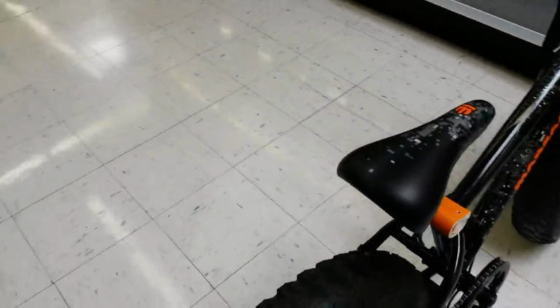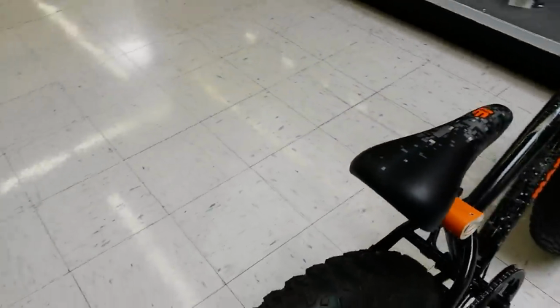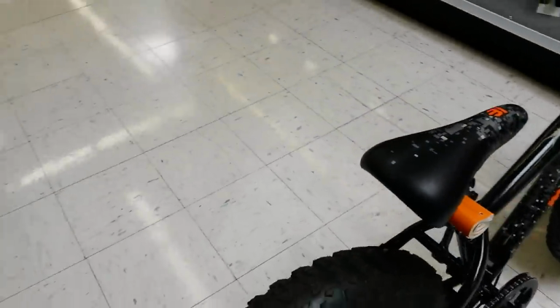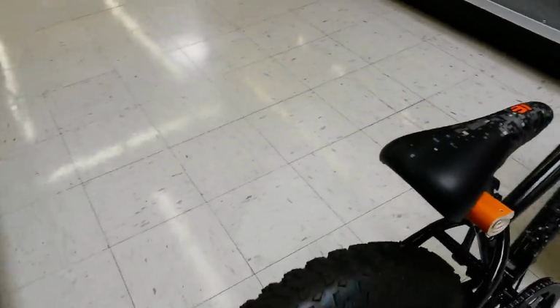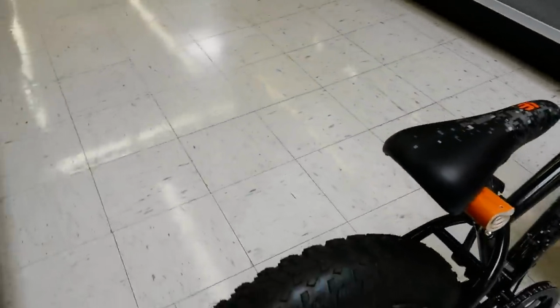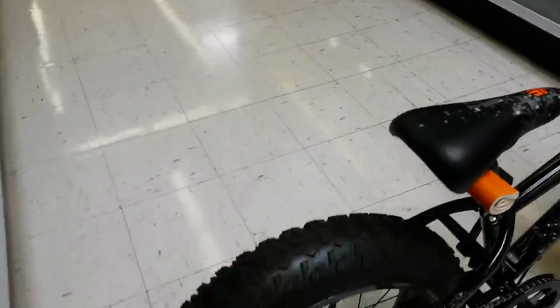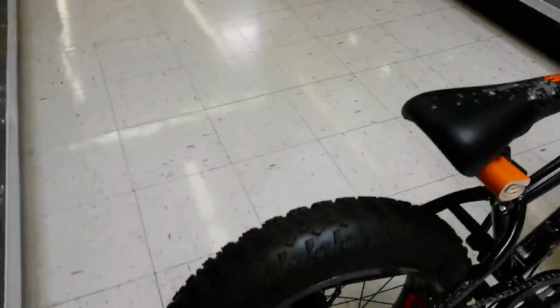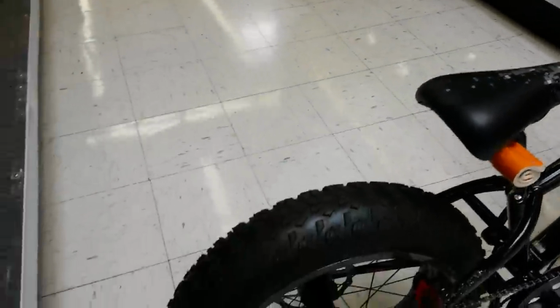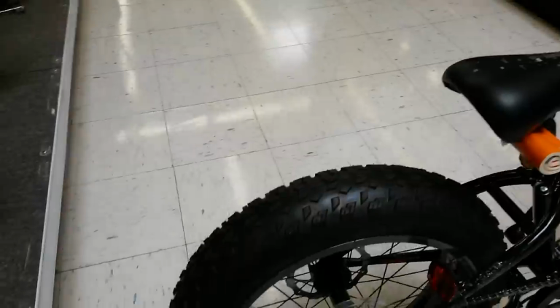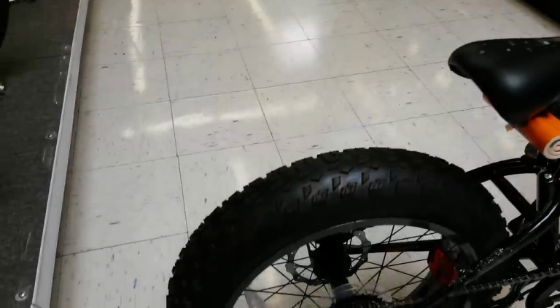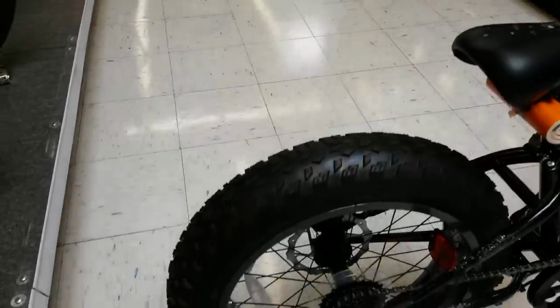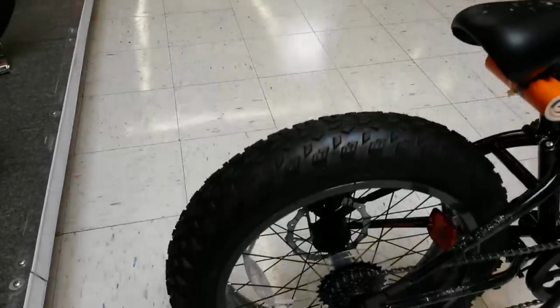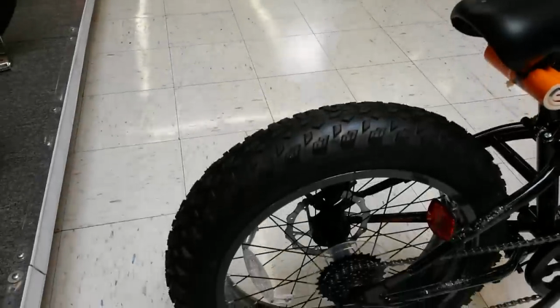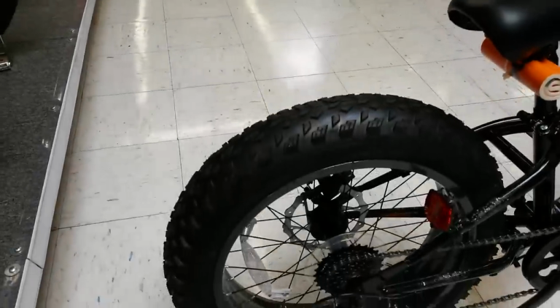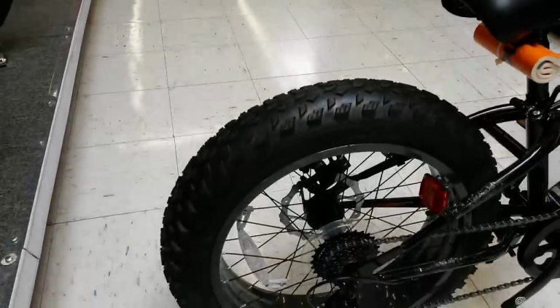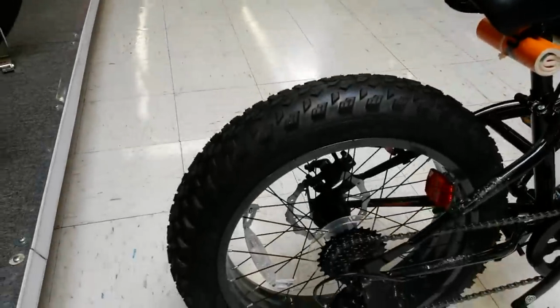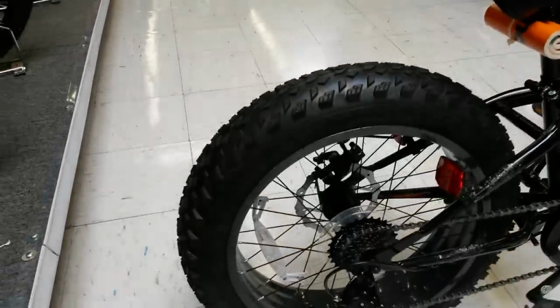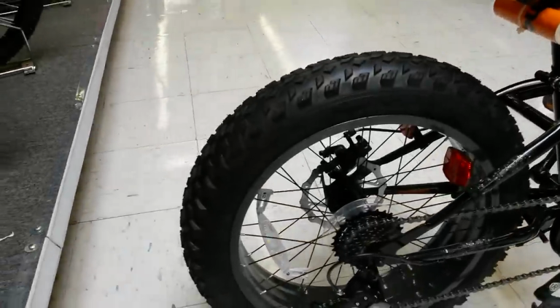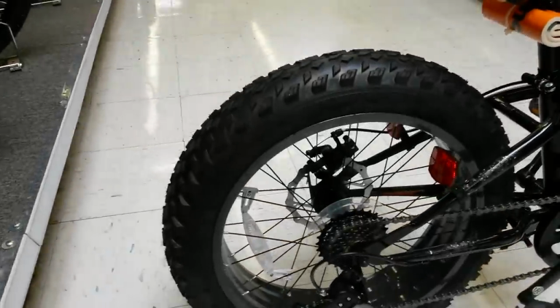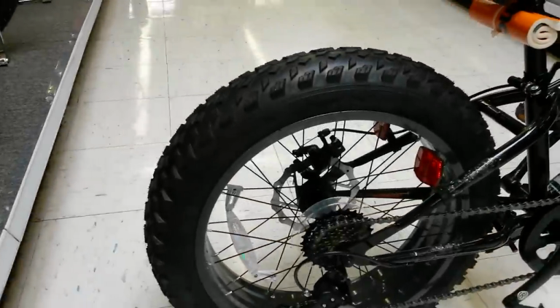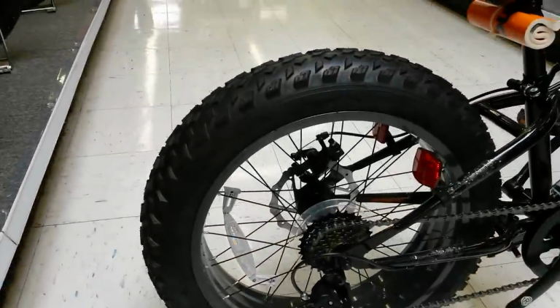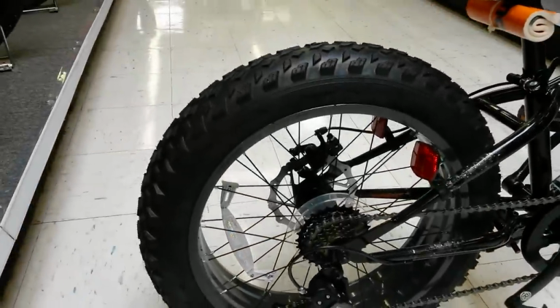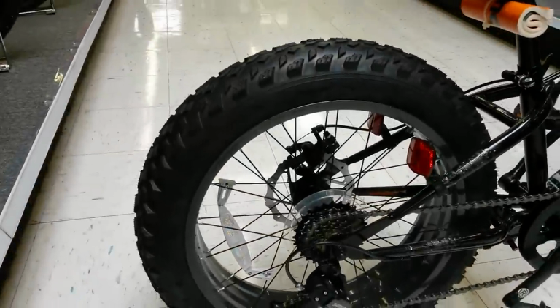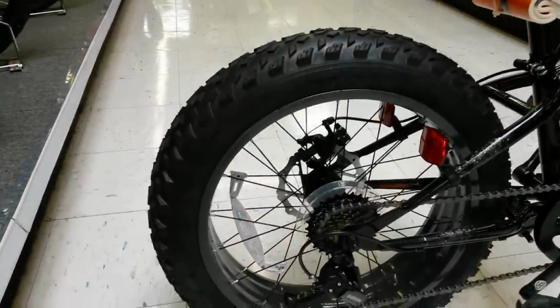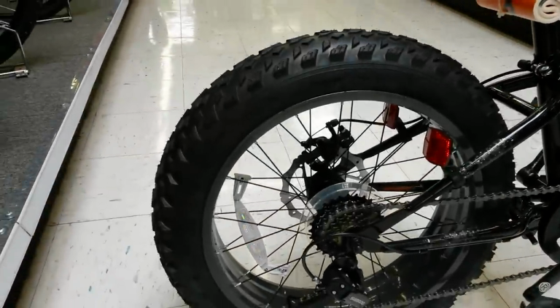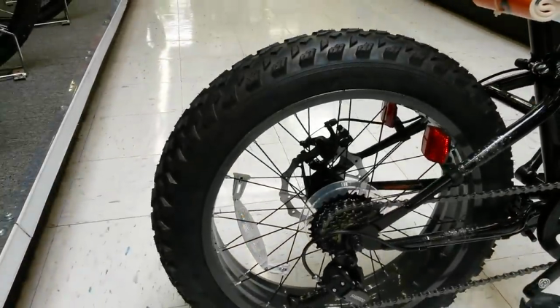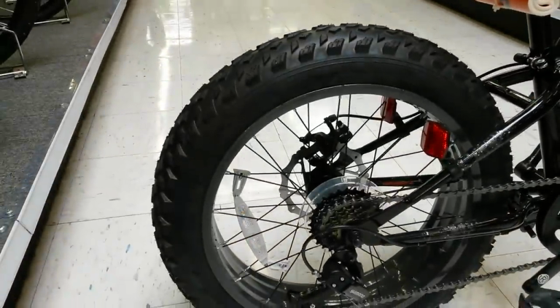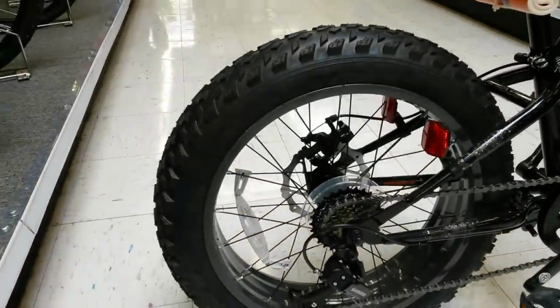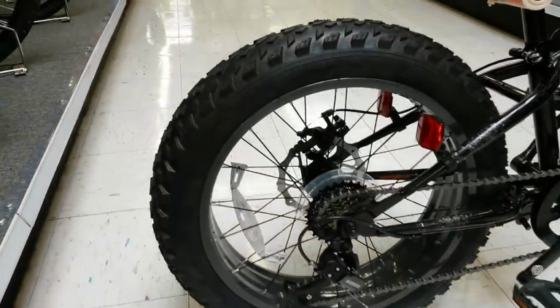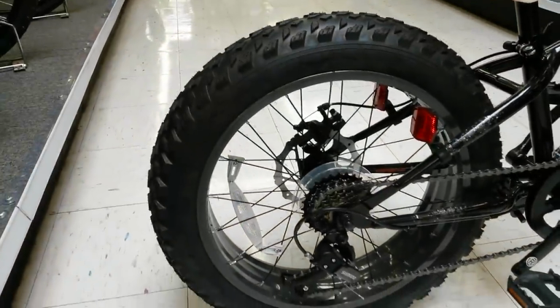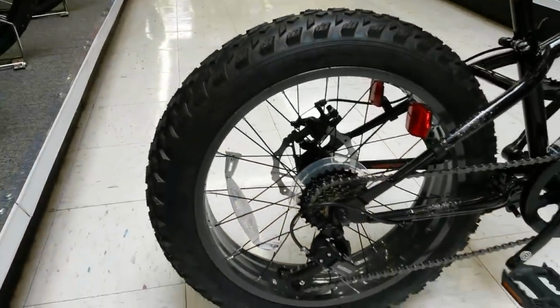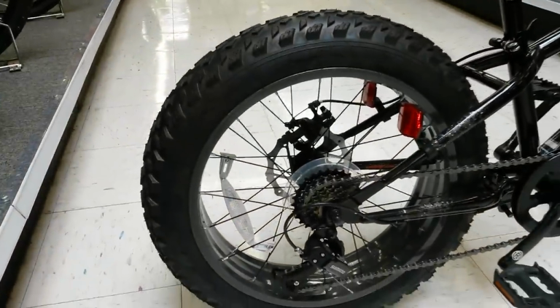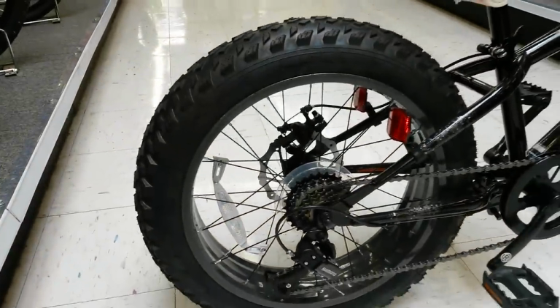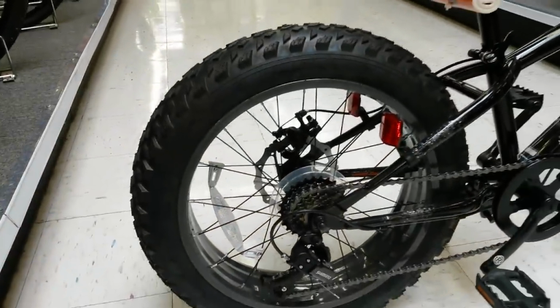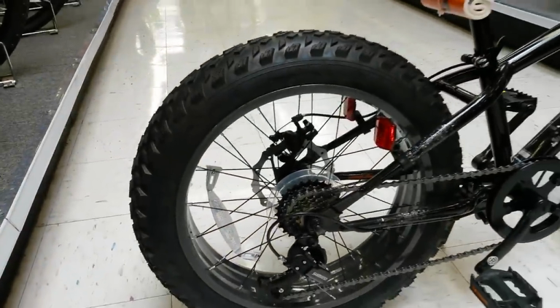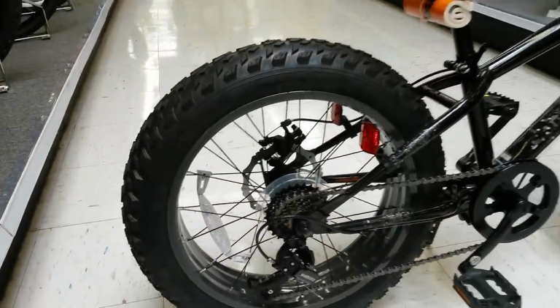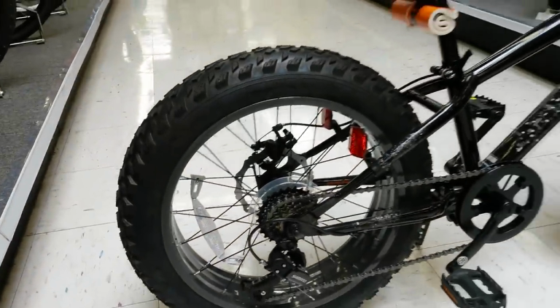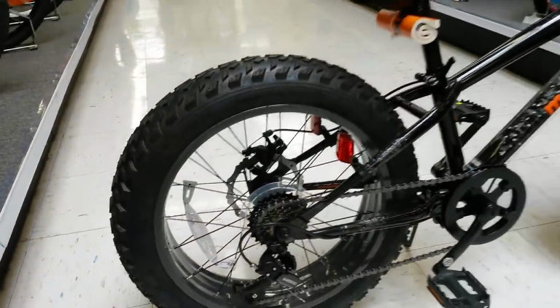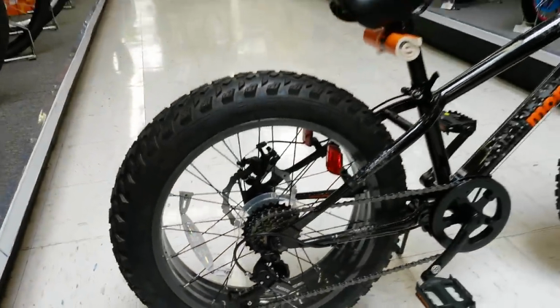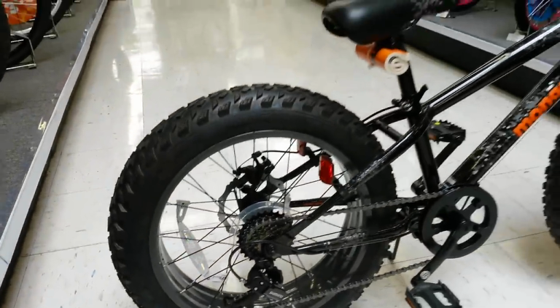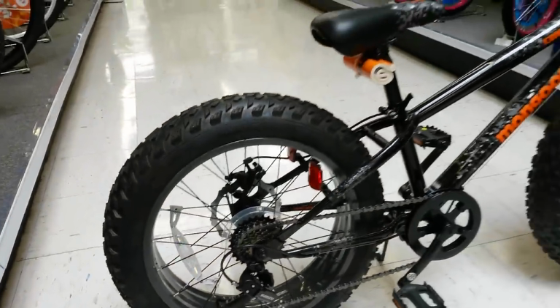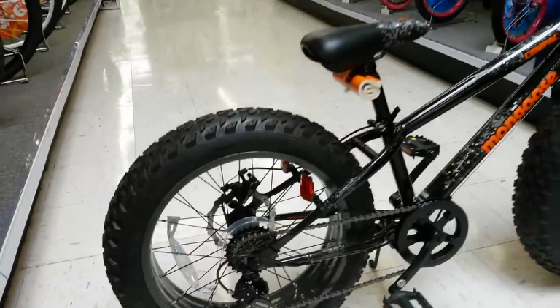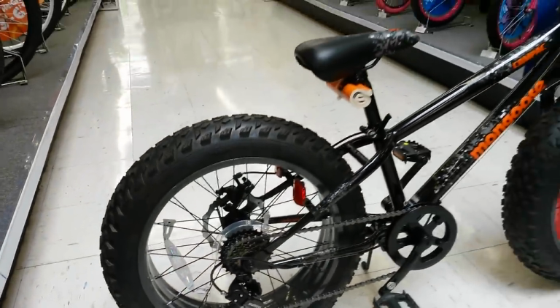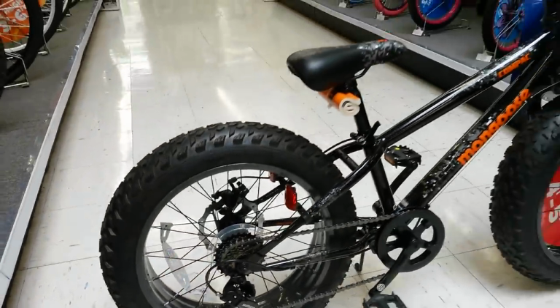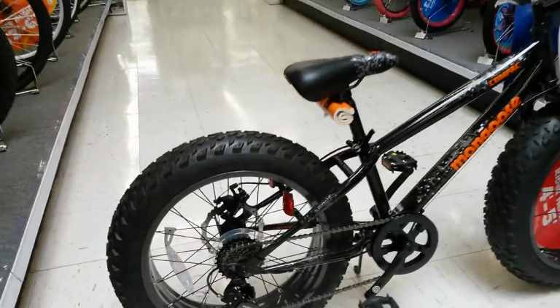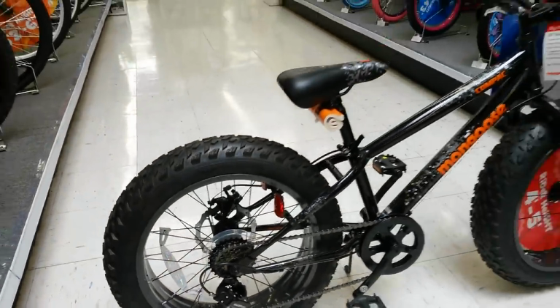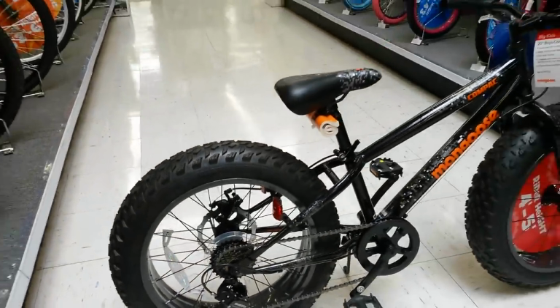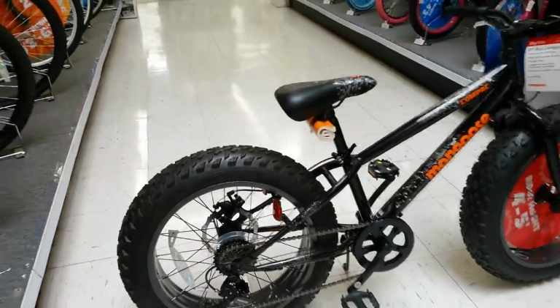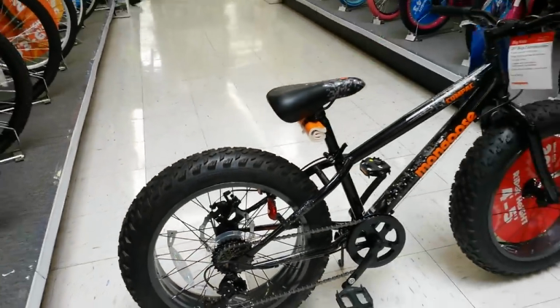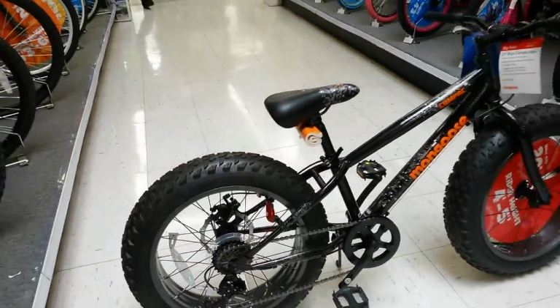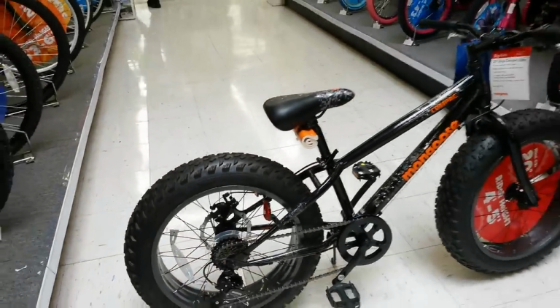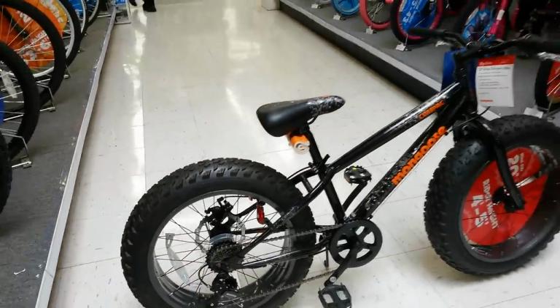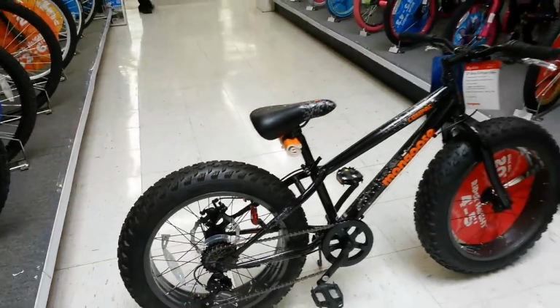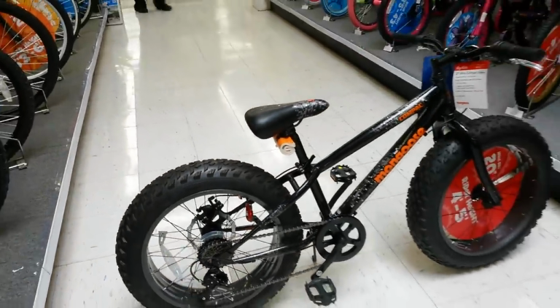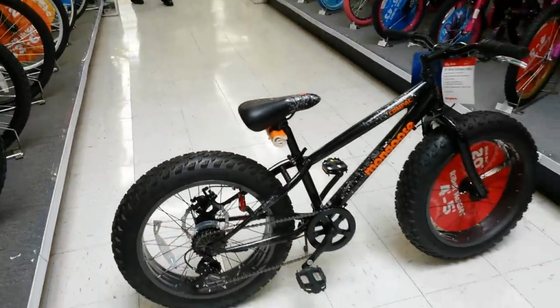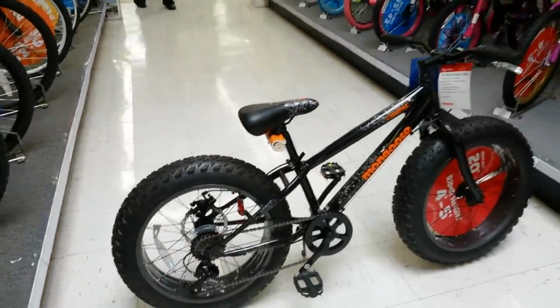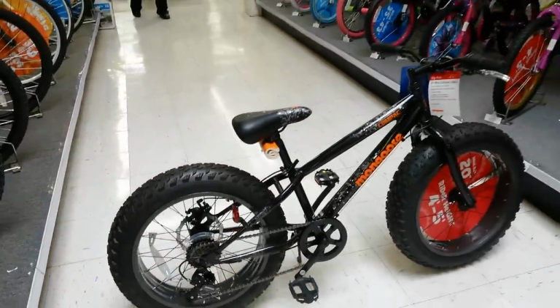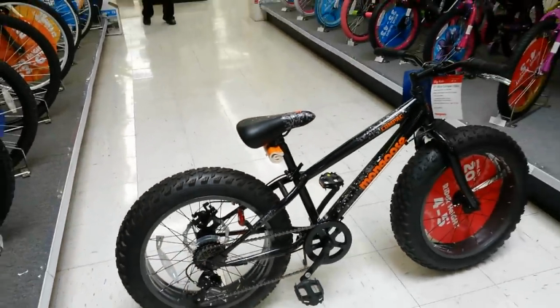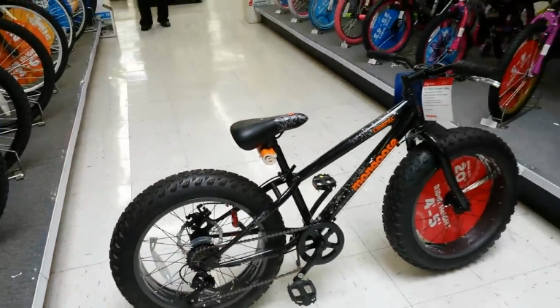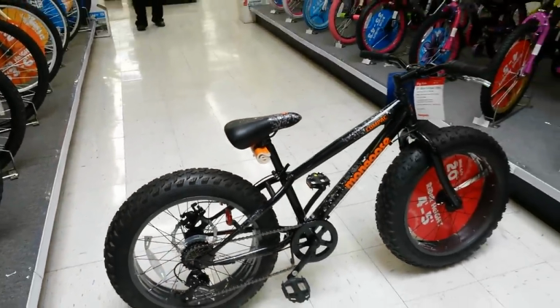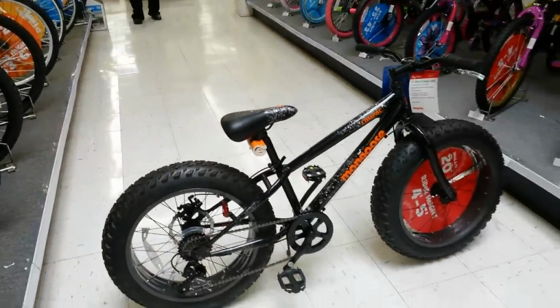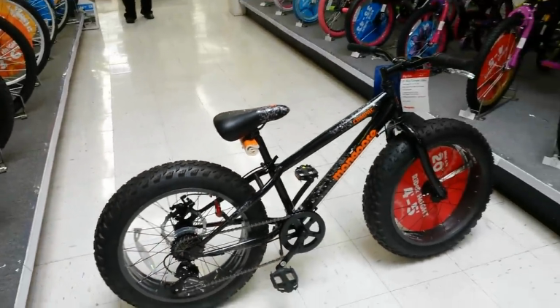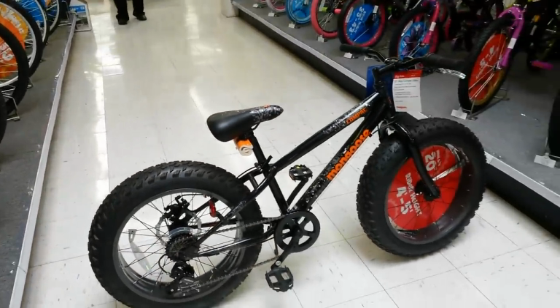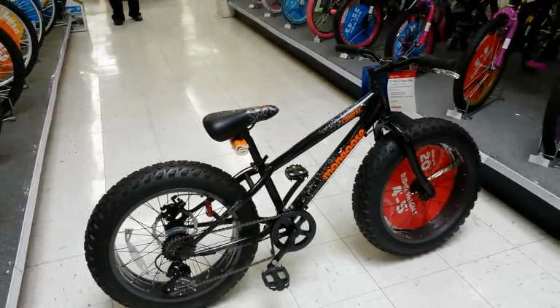As you can see, it has a 6 gear freewheel on the back with a derailleur. That's the 20 inch mountain bike style.